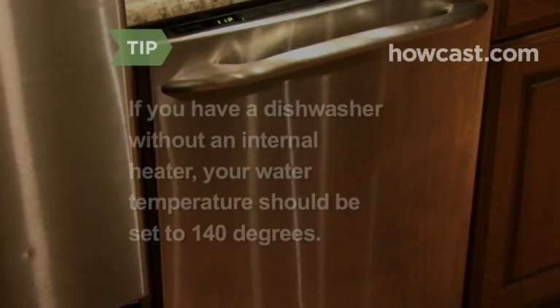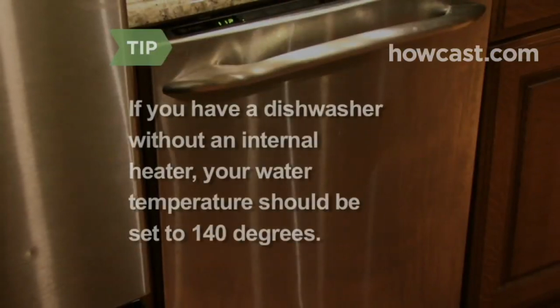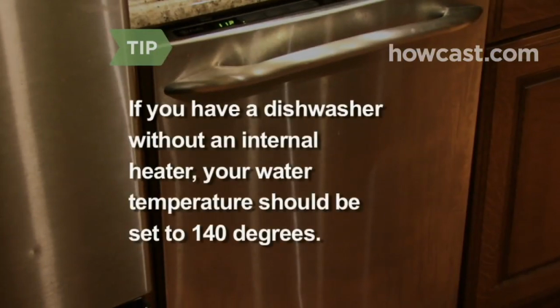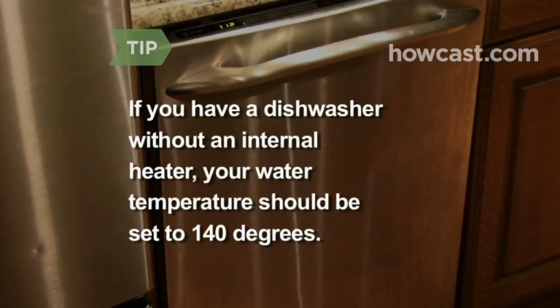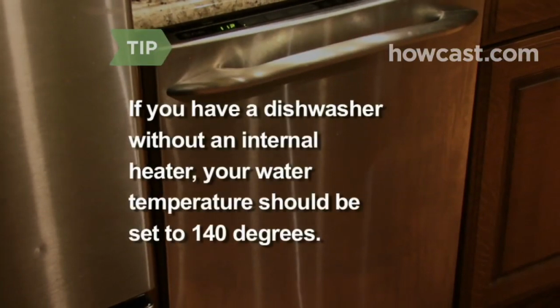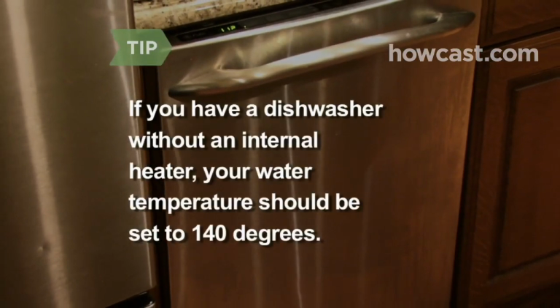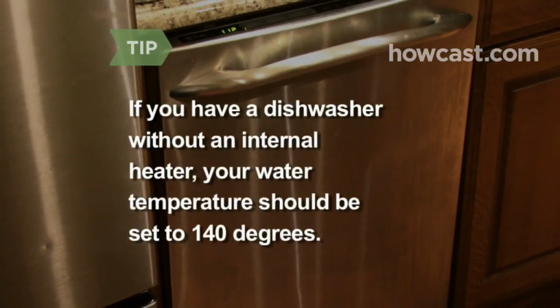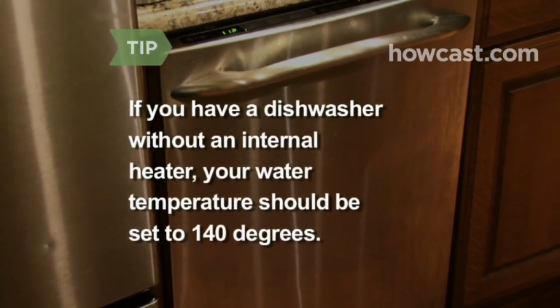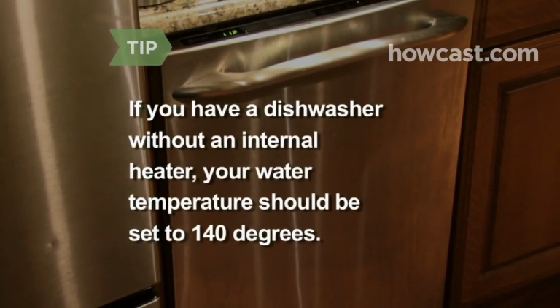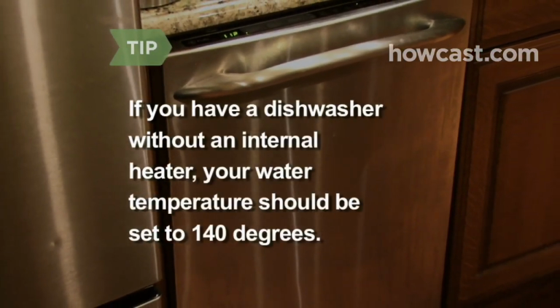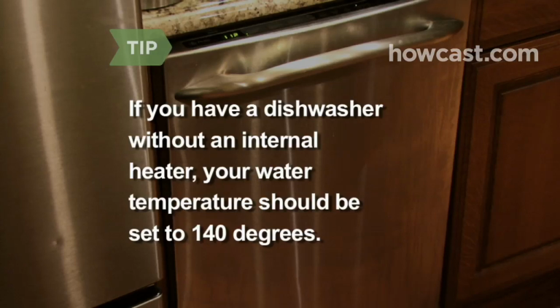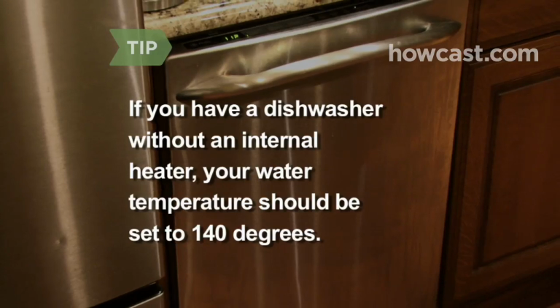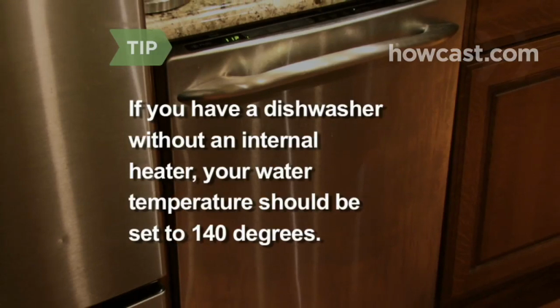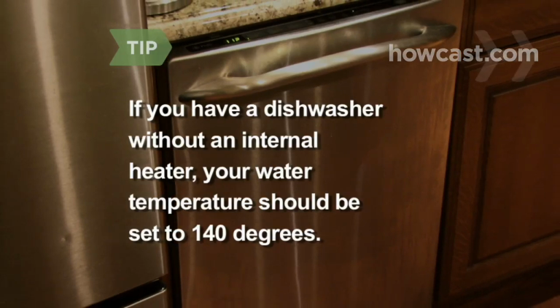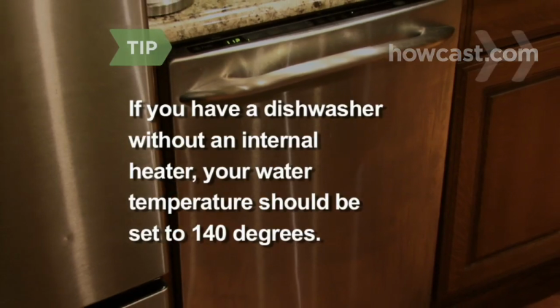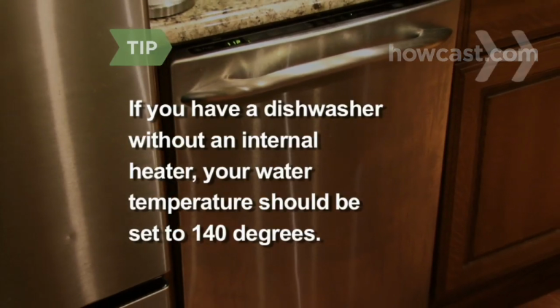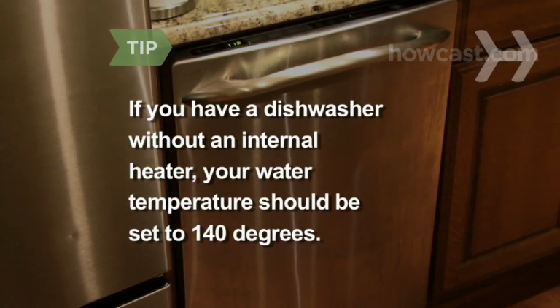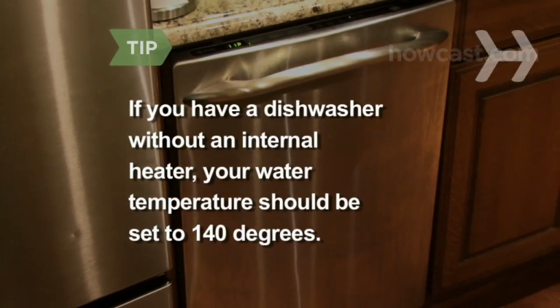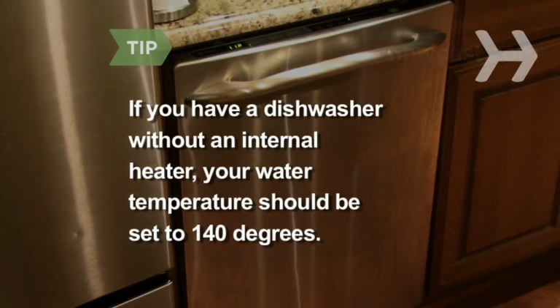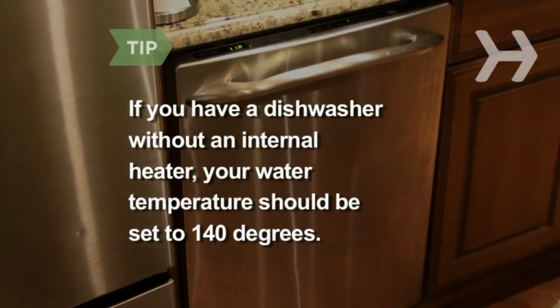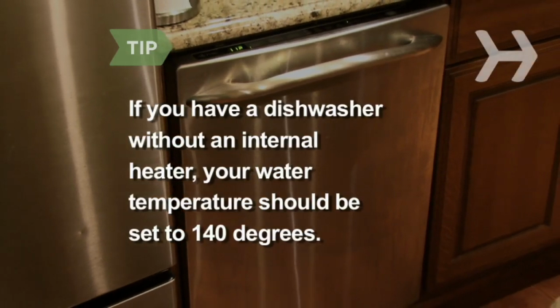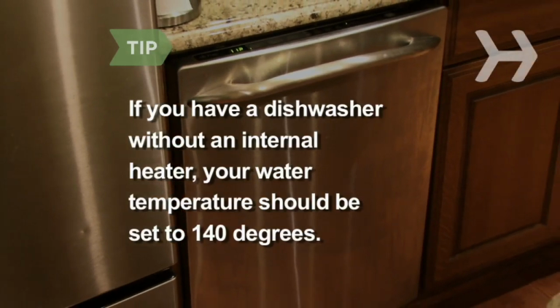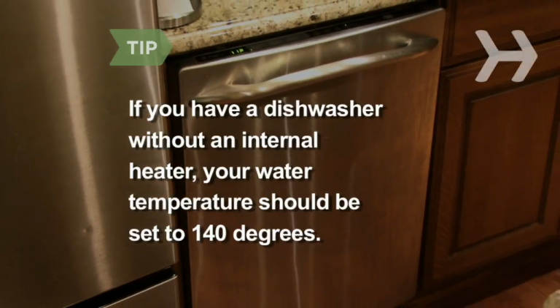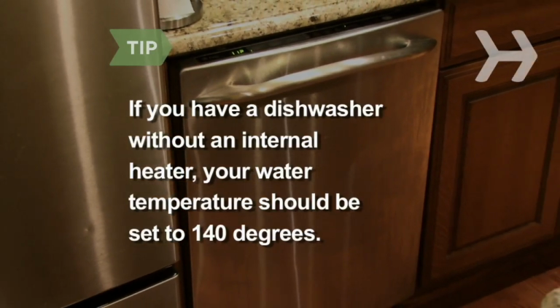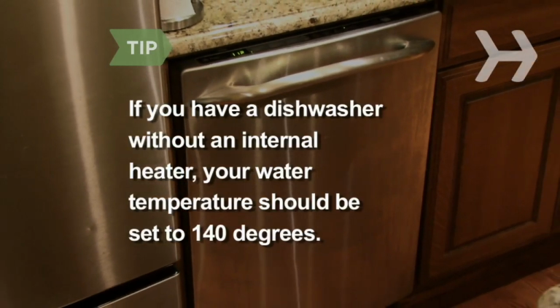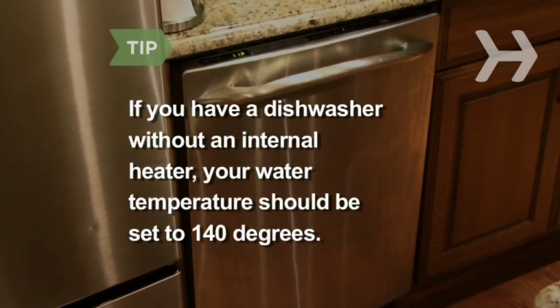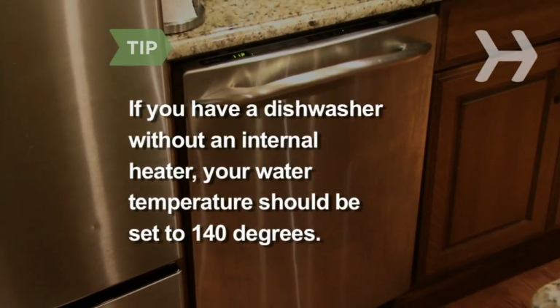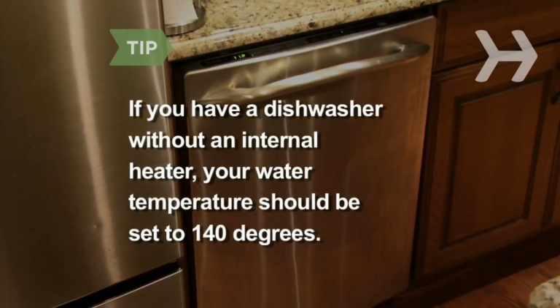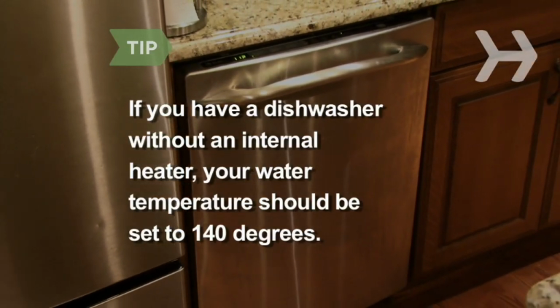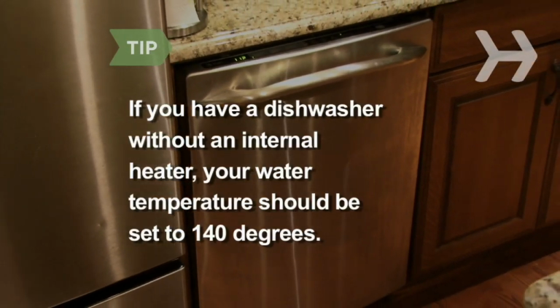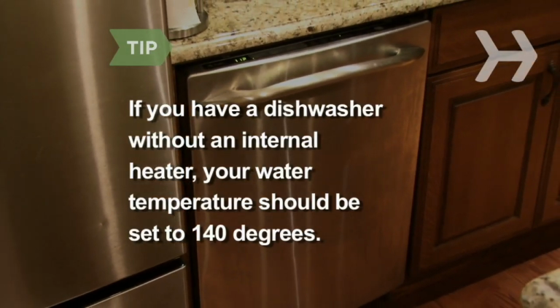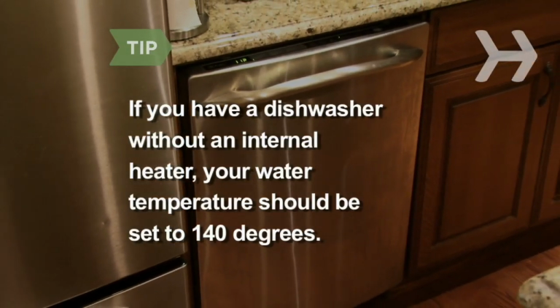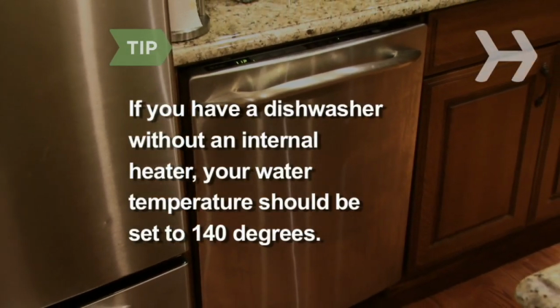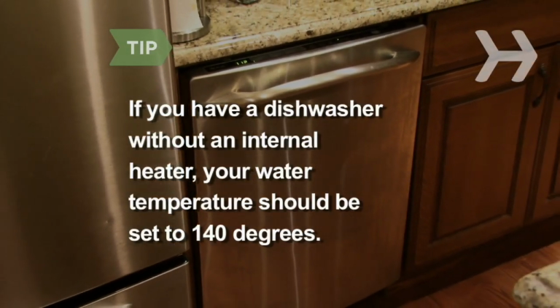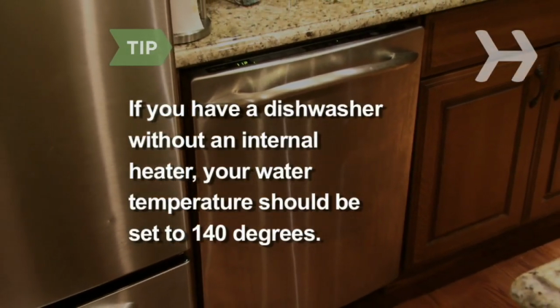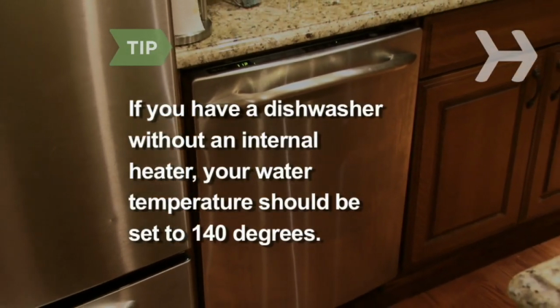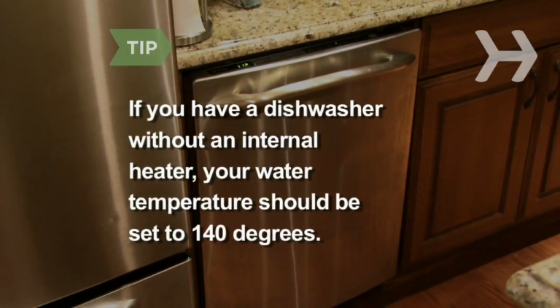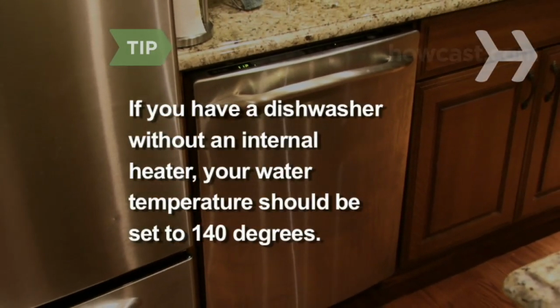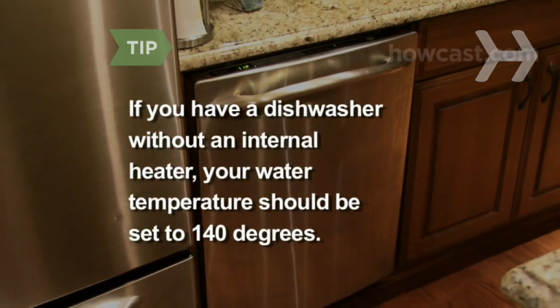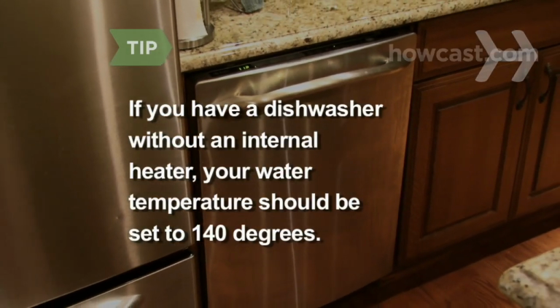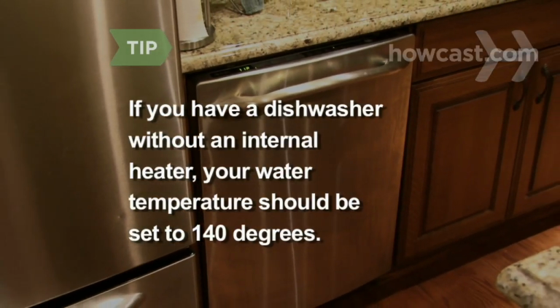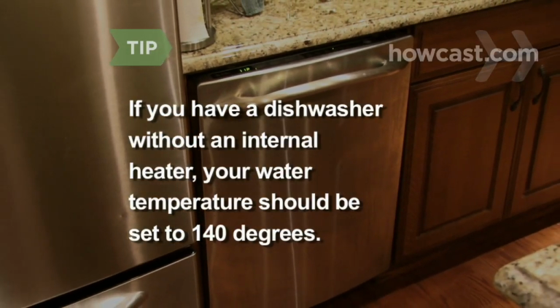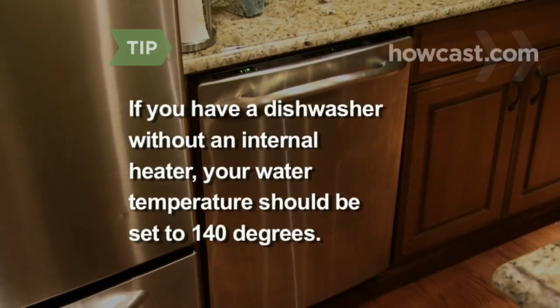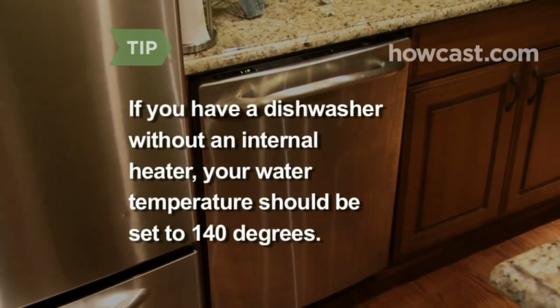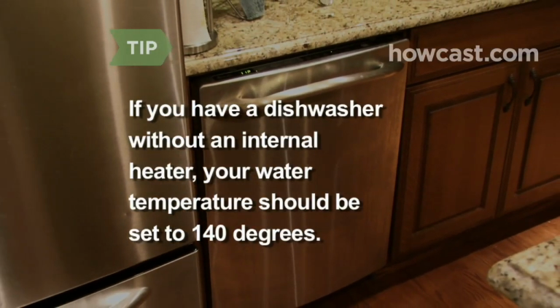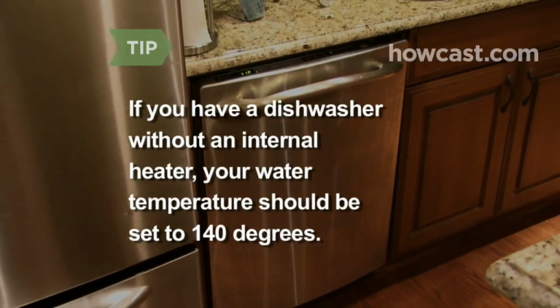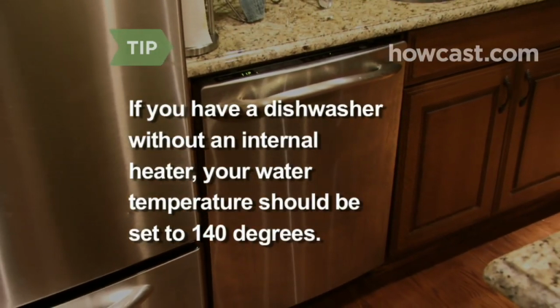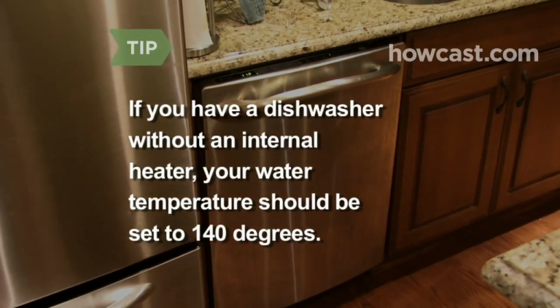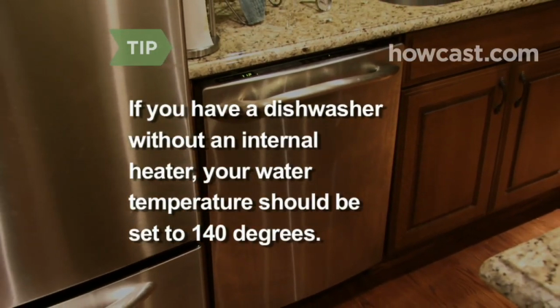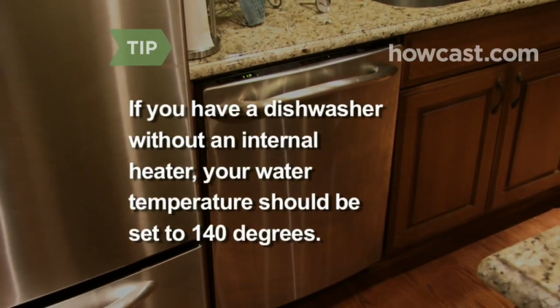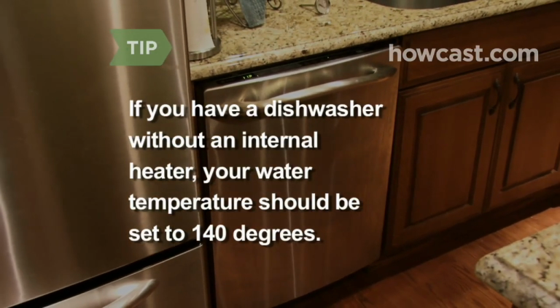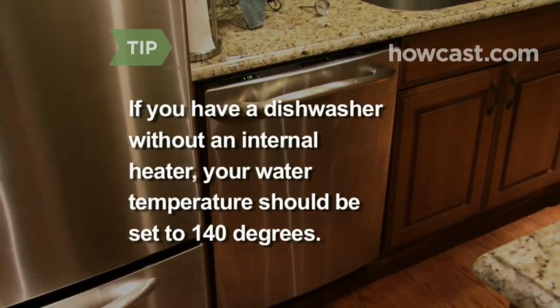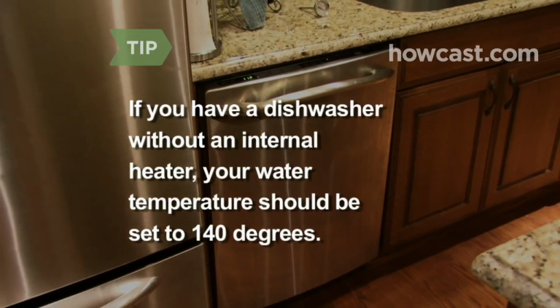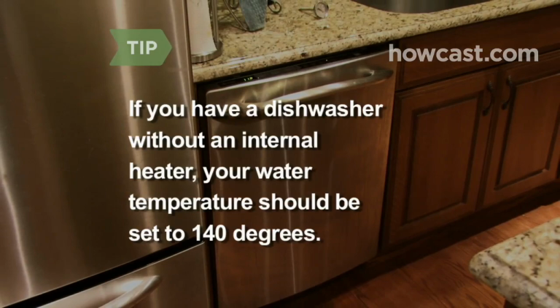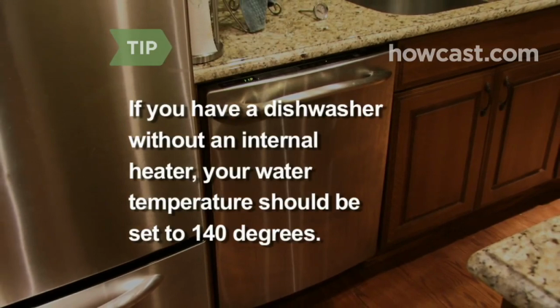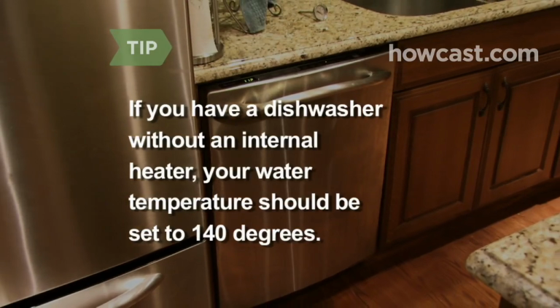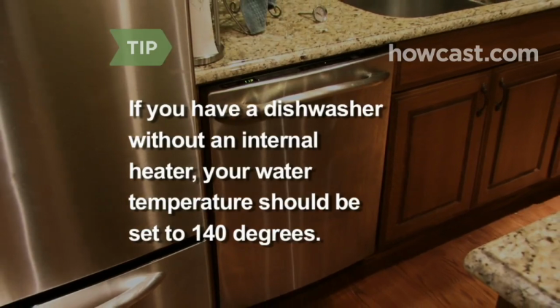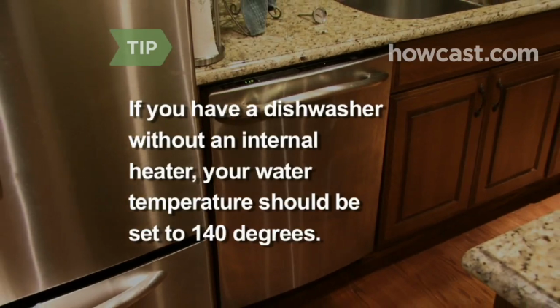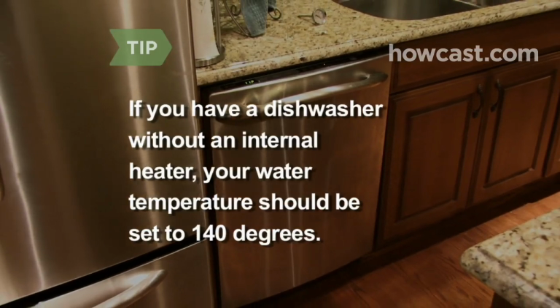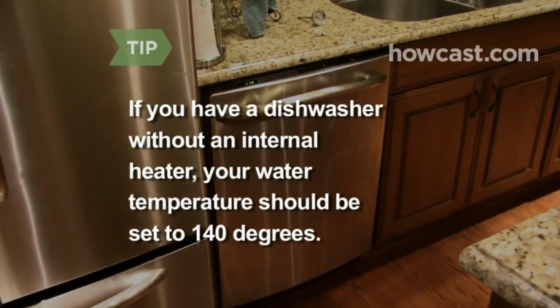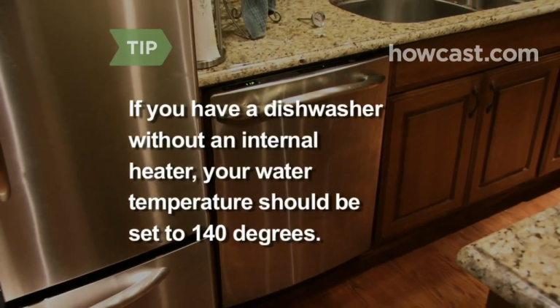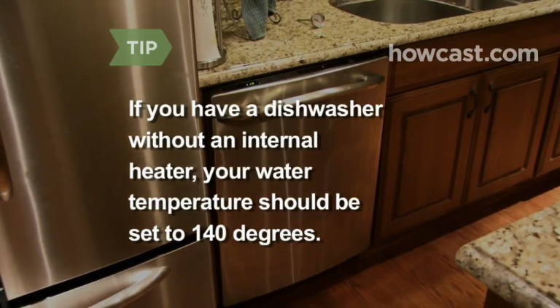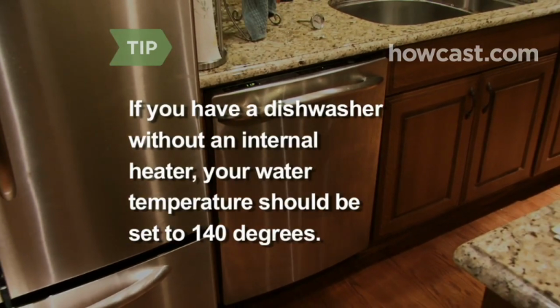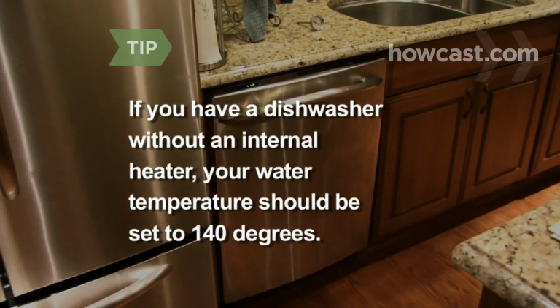It's not likely, but if you have a dishwasher without an internal heater, your water heater thermostat should be set to 140 degrees.